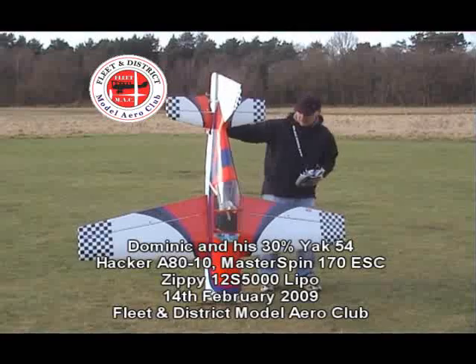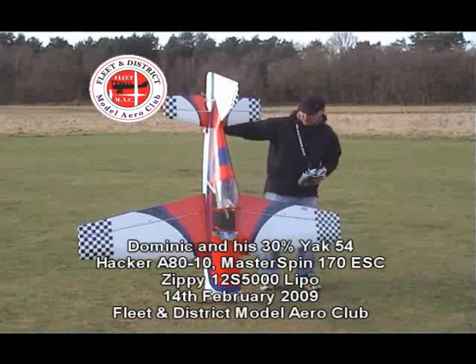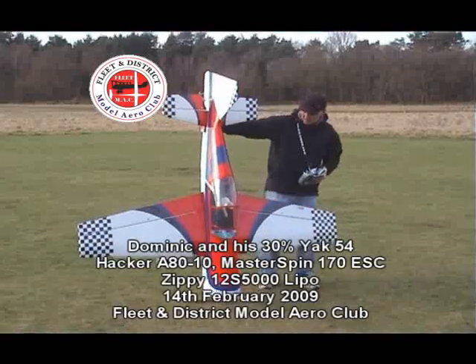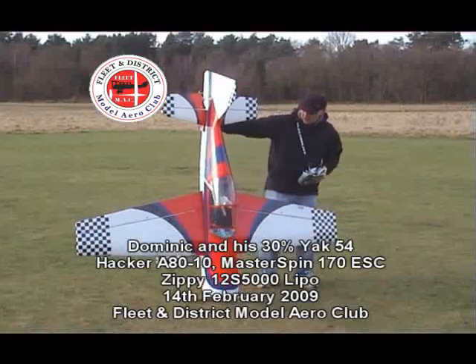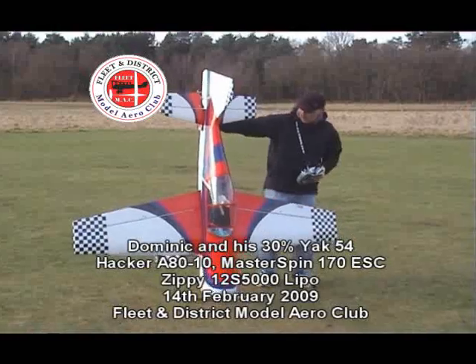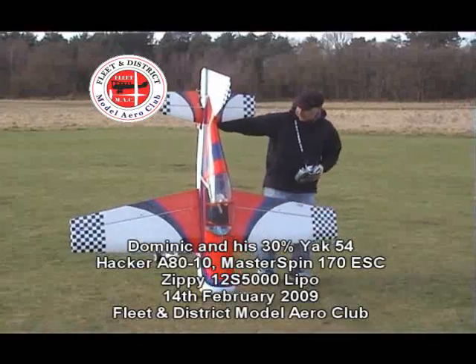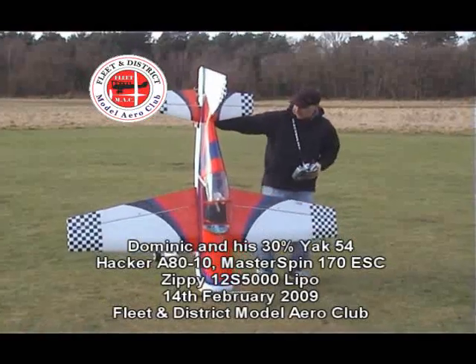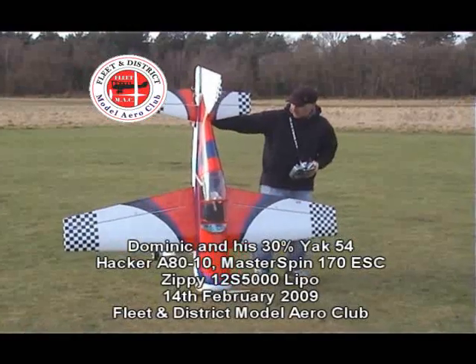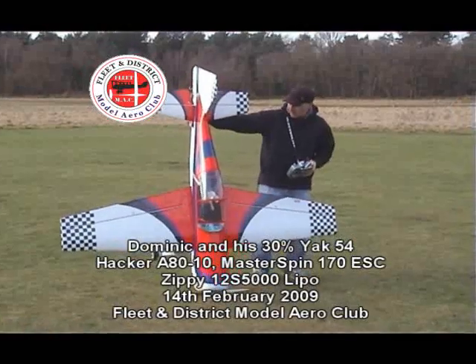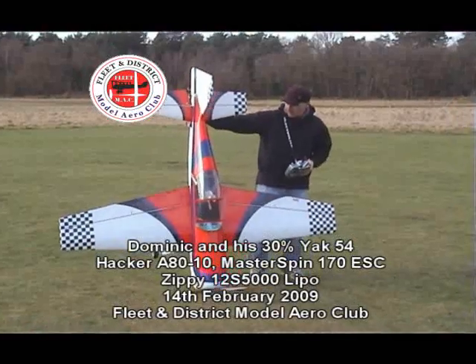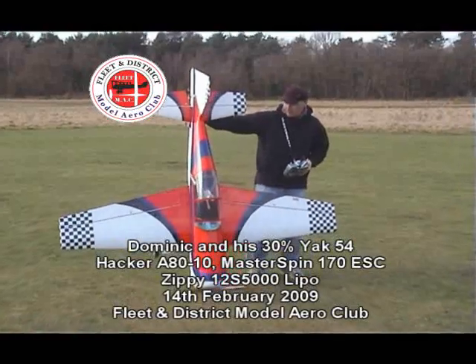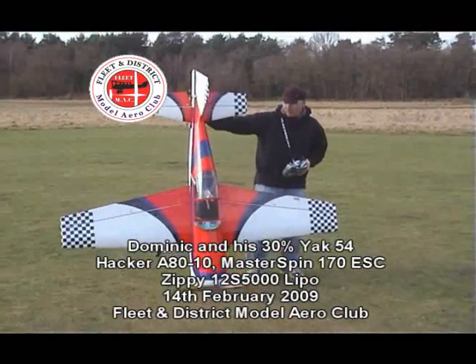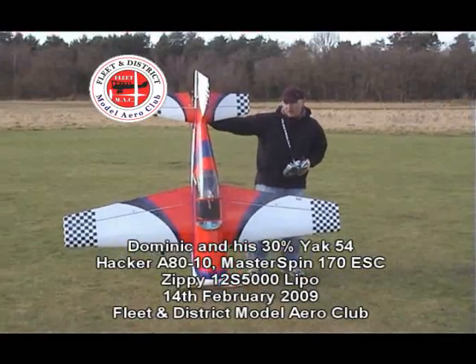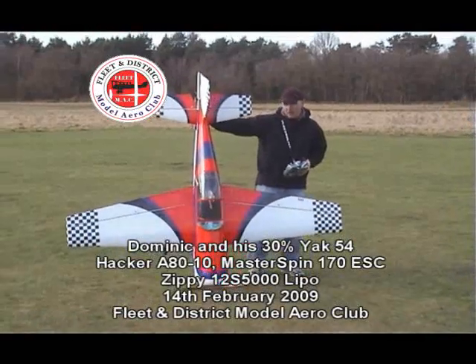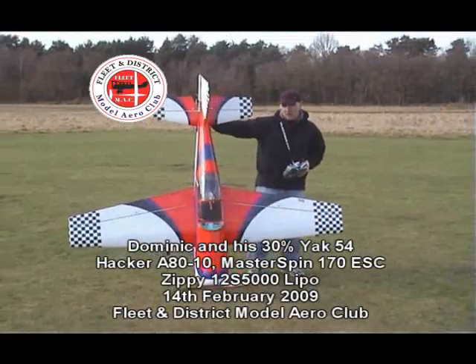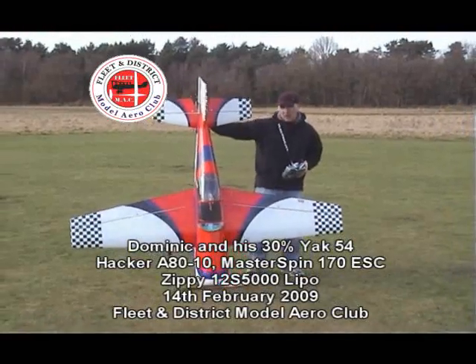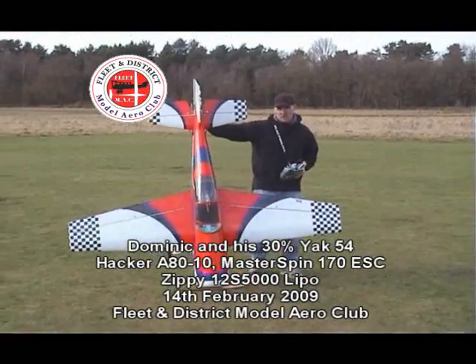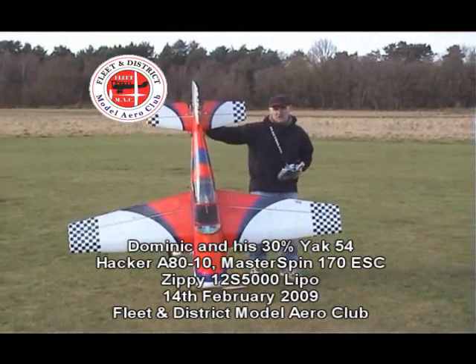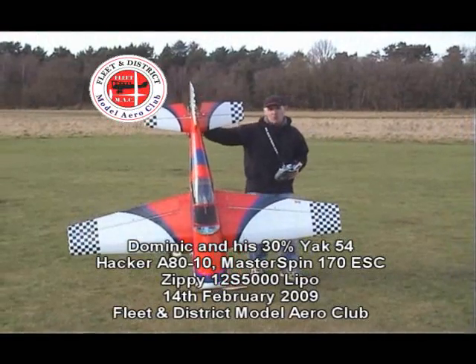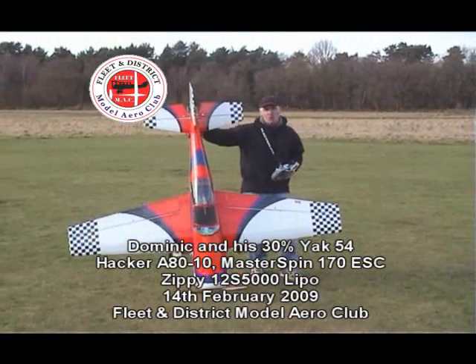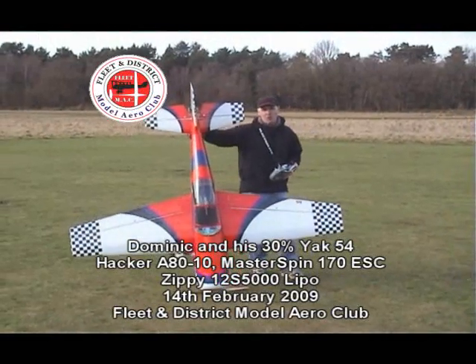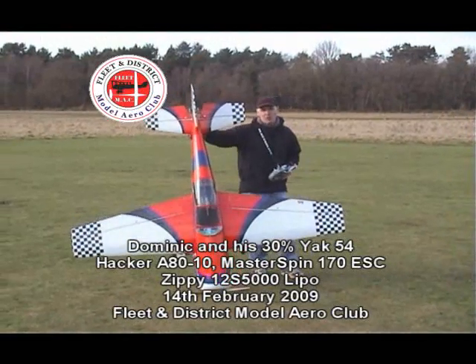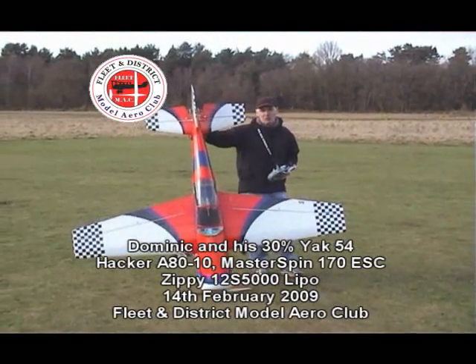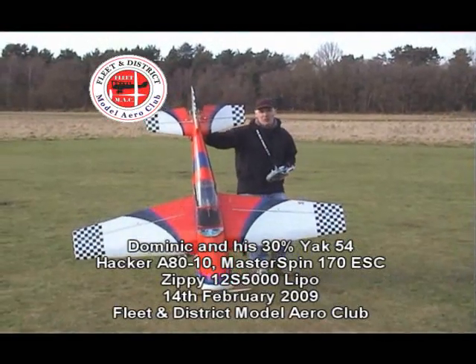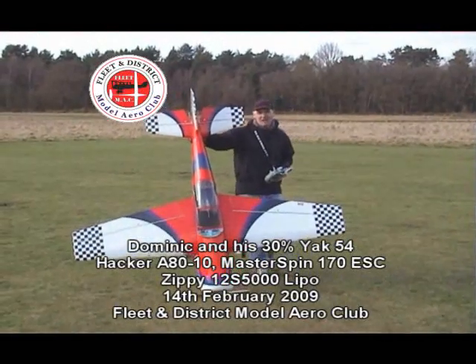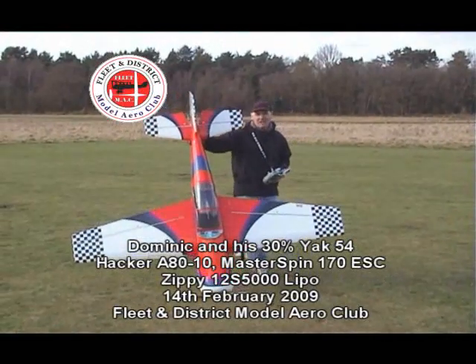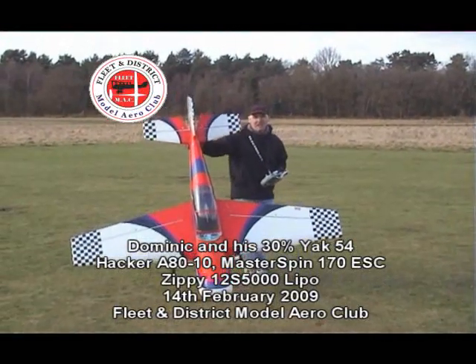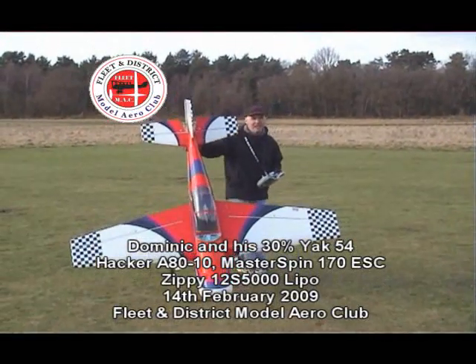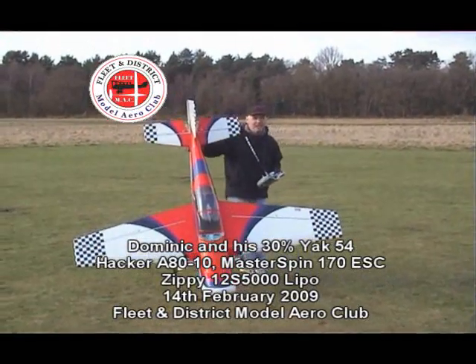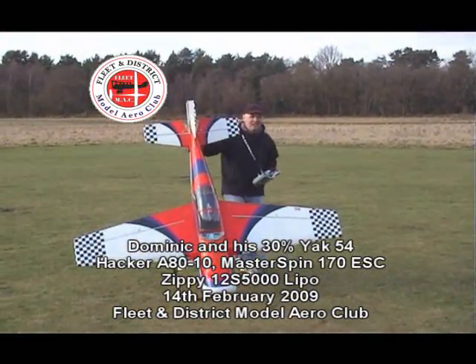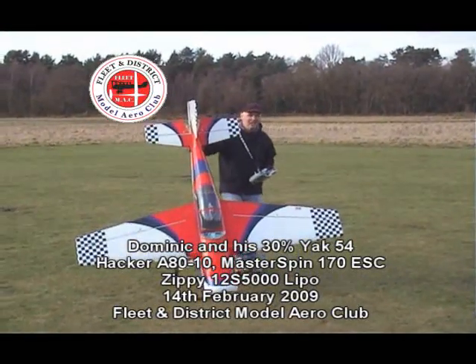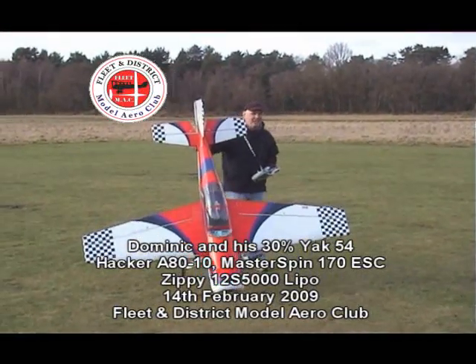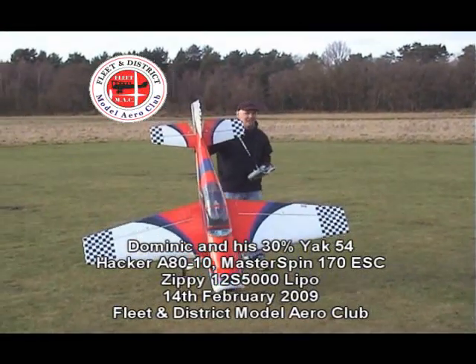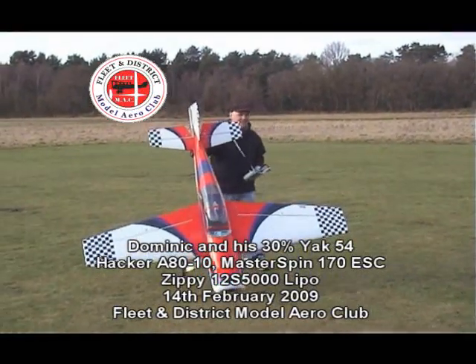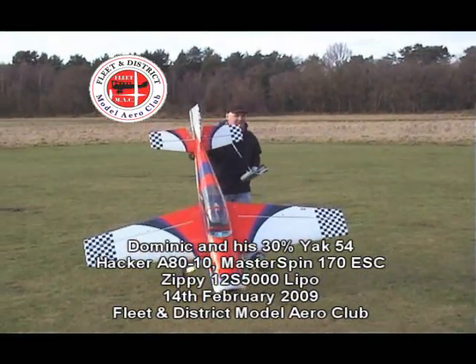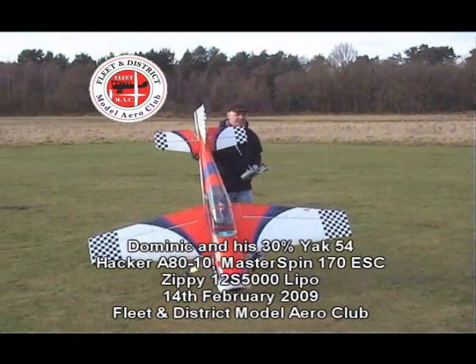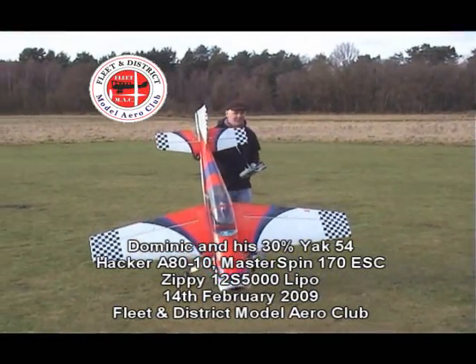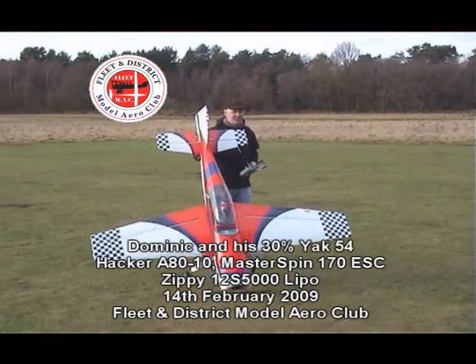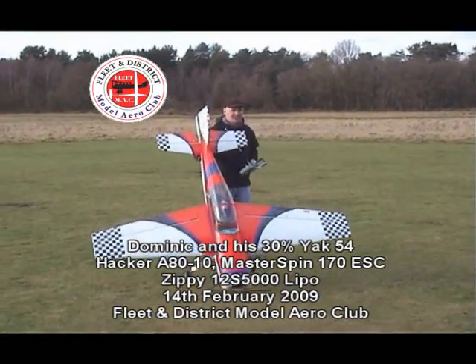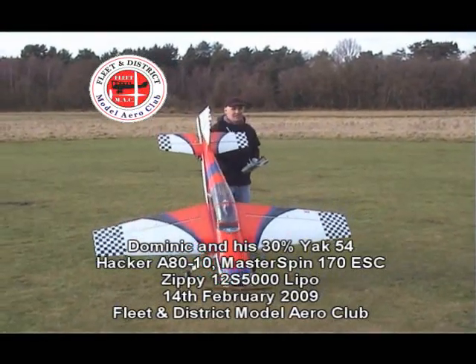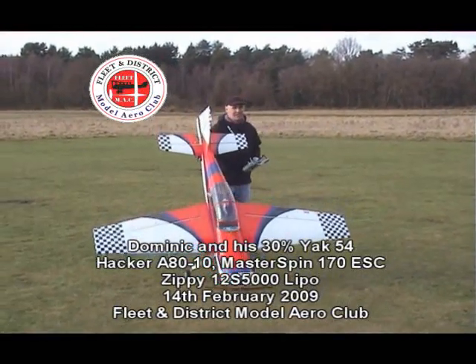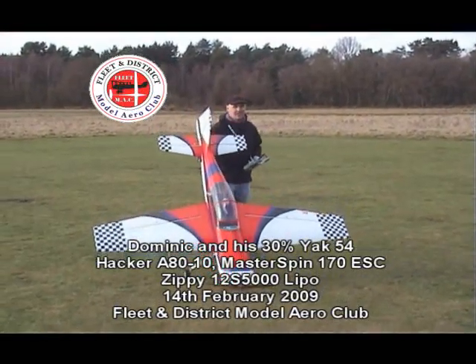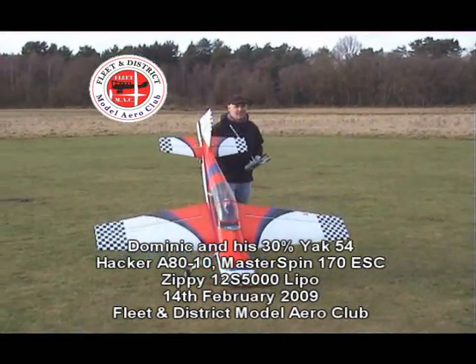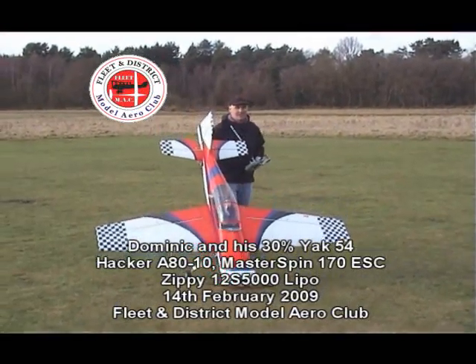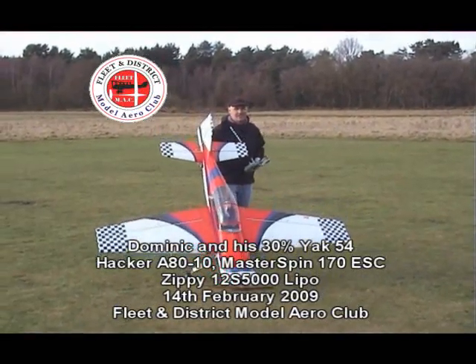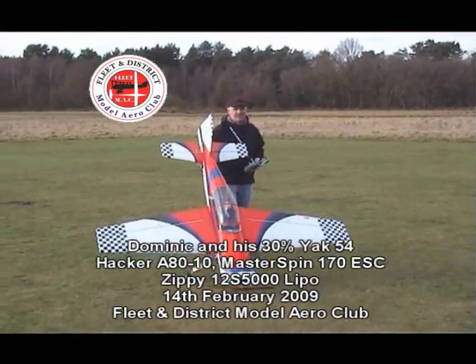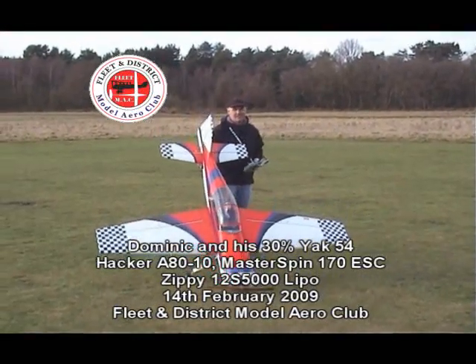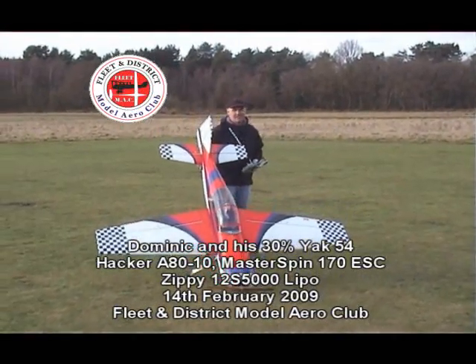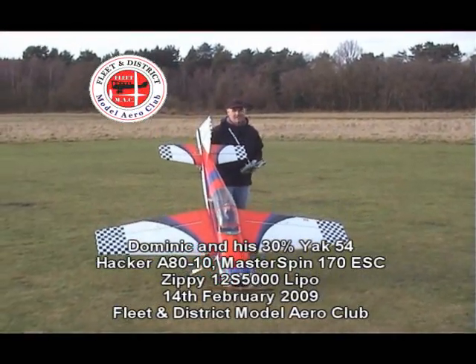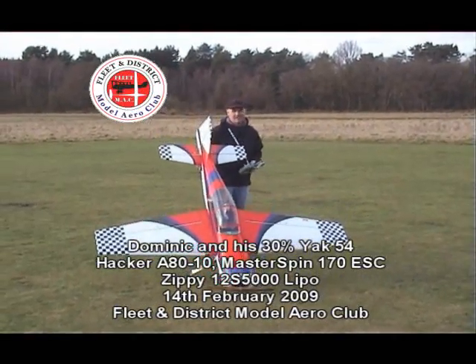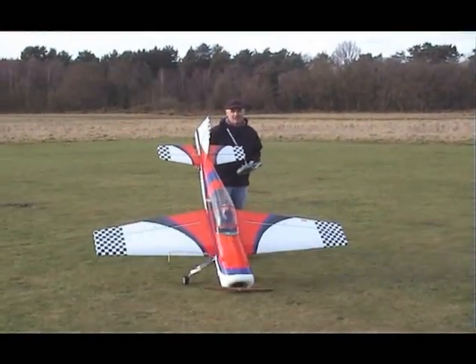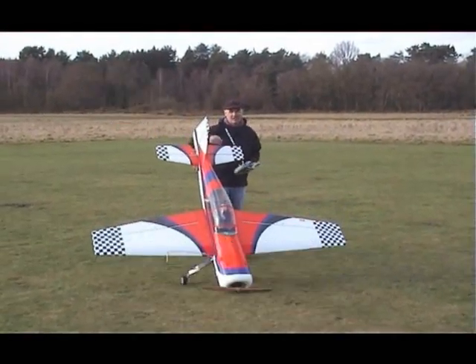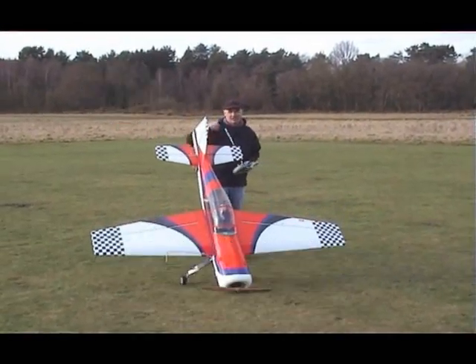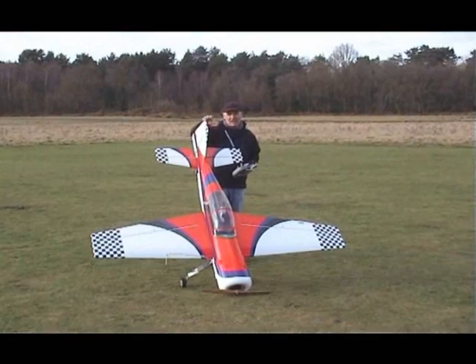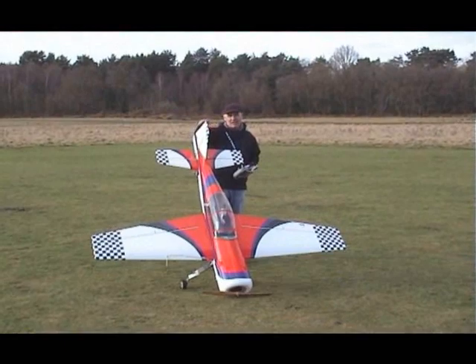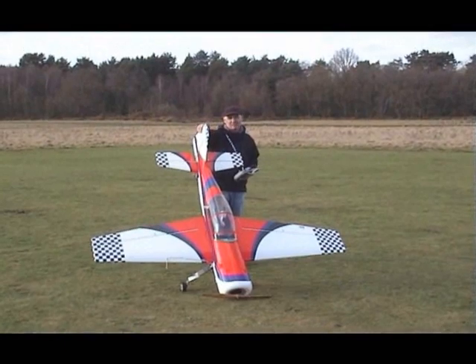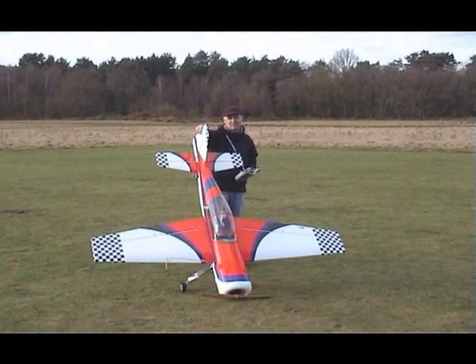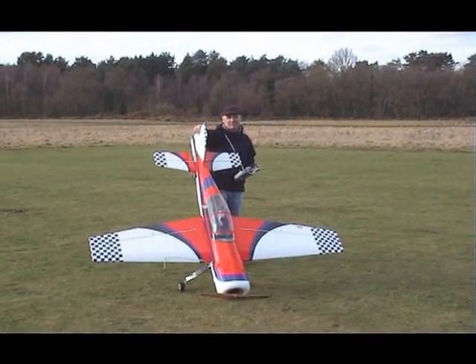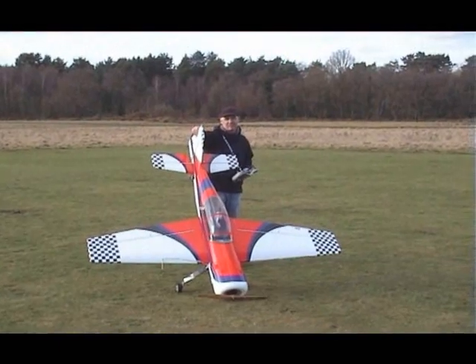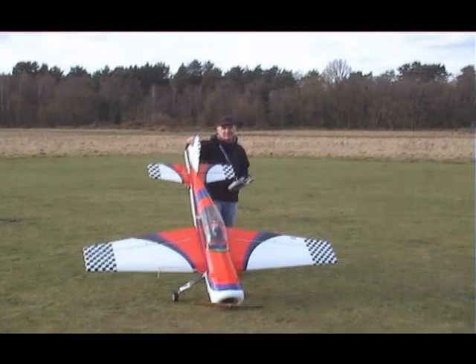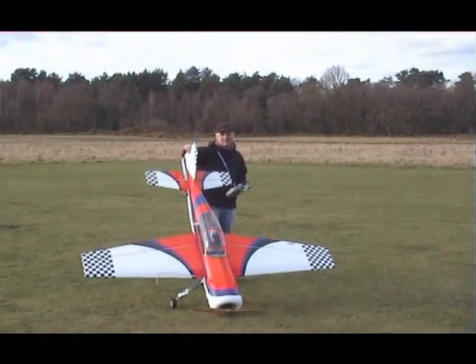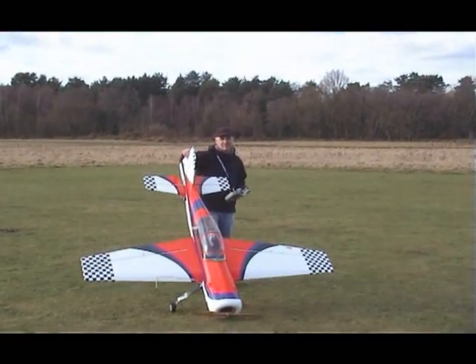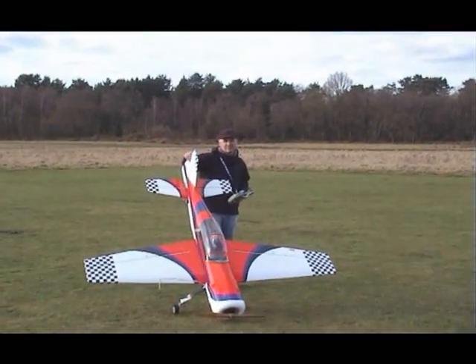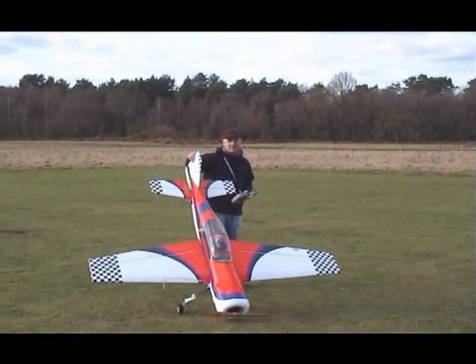I don't realise how big it is. It's quite a small model, really. You don't realise how big it is? What is it, Dom?